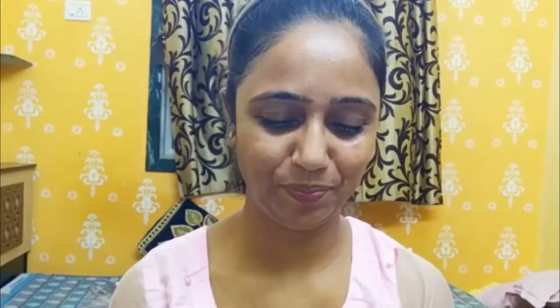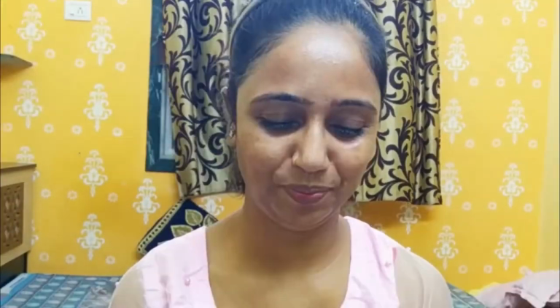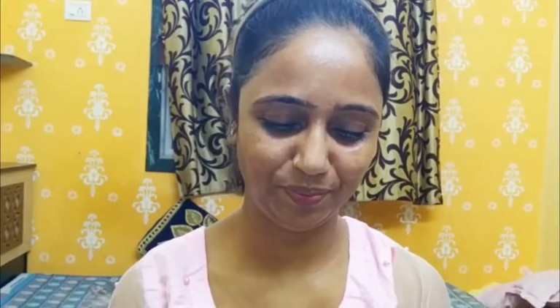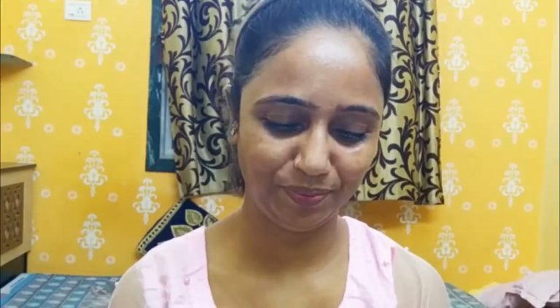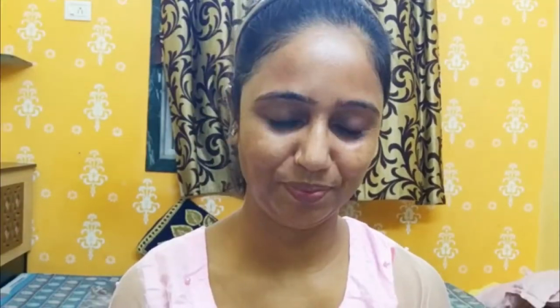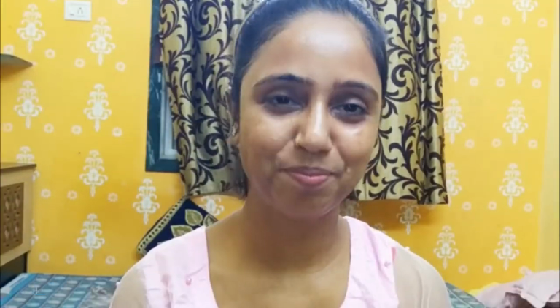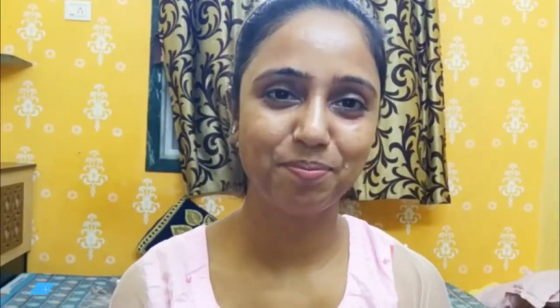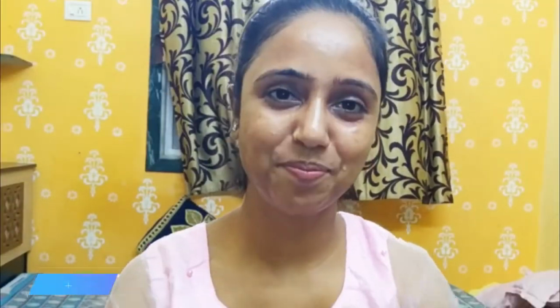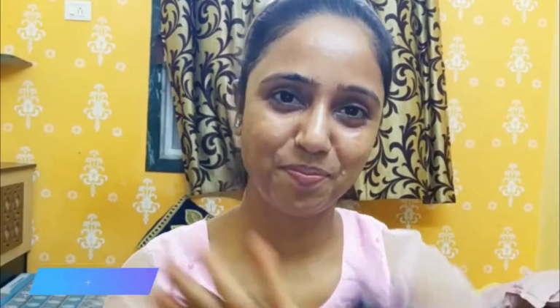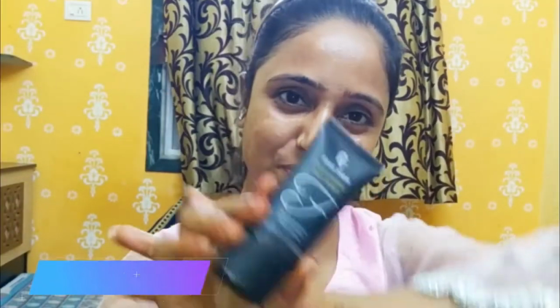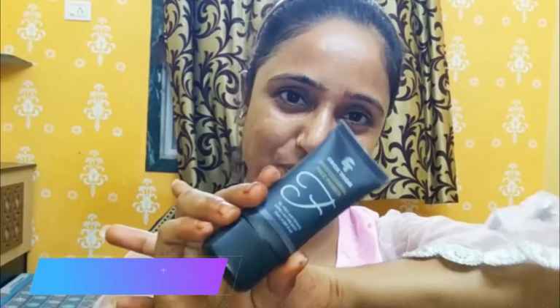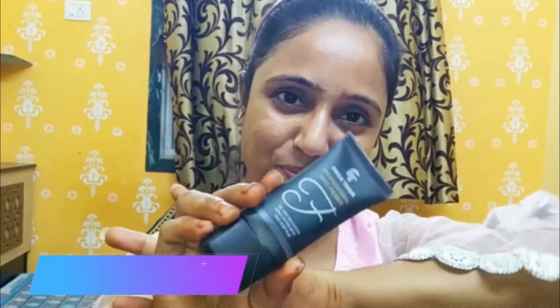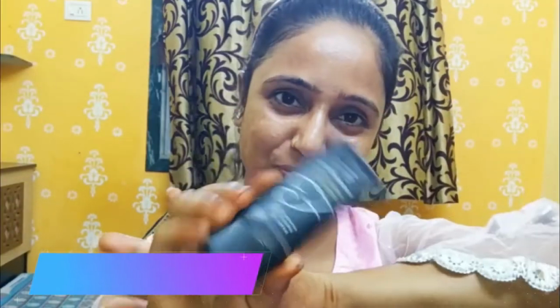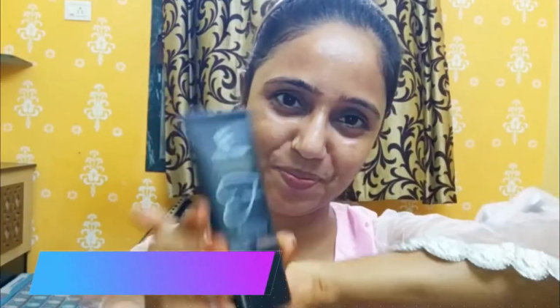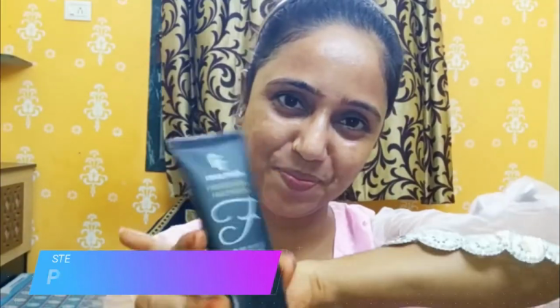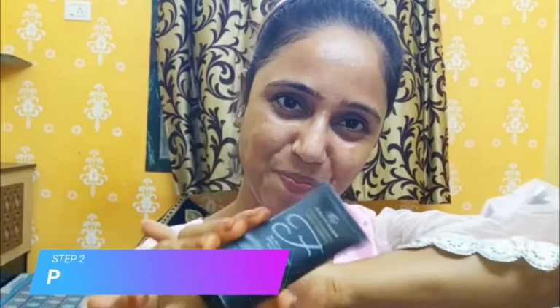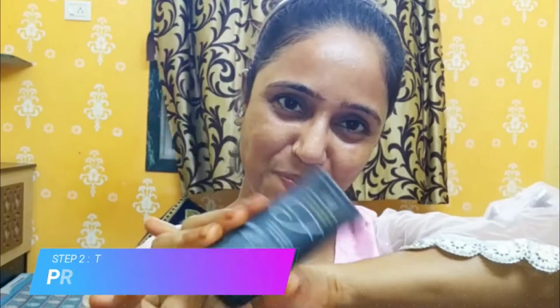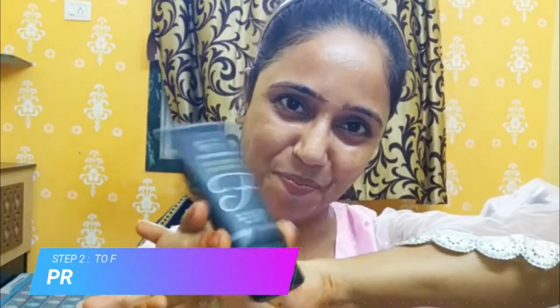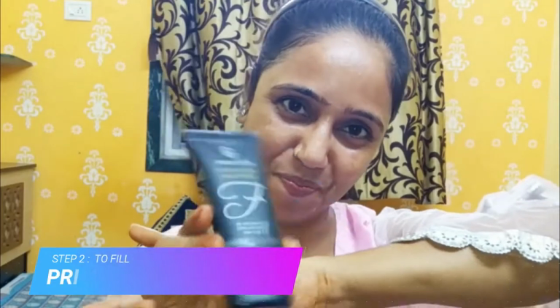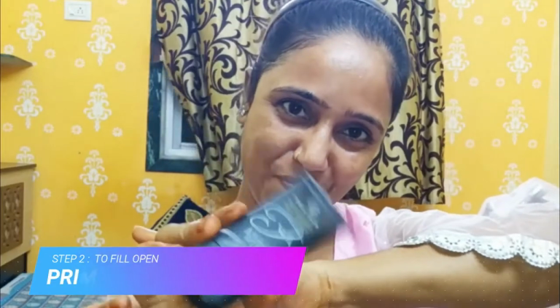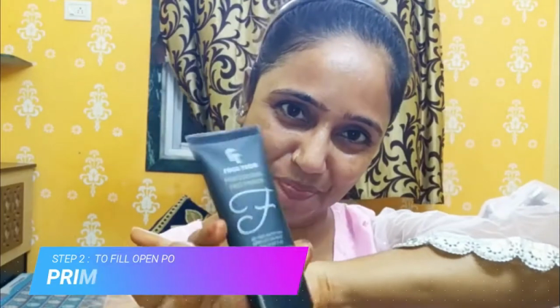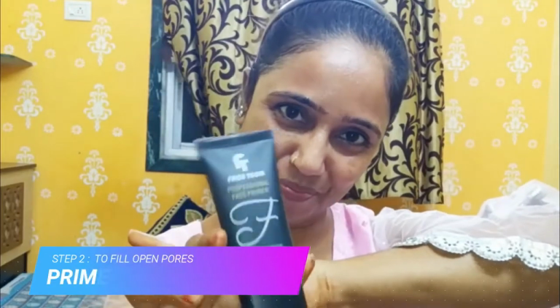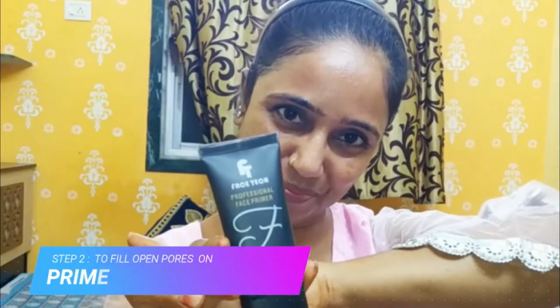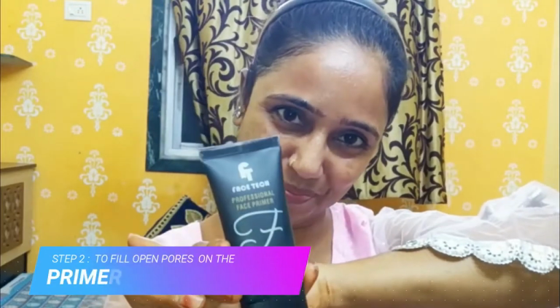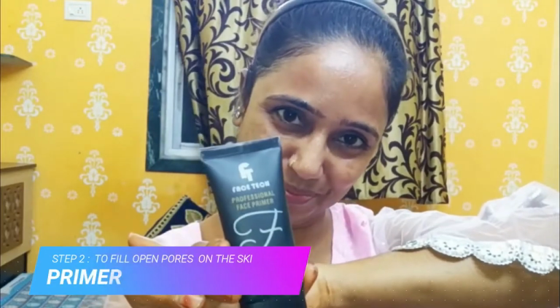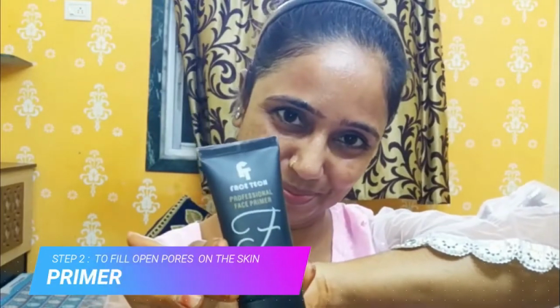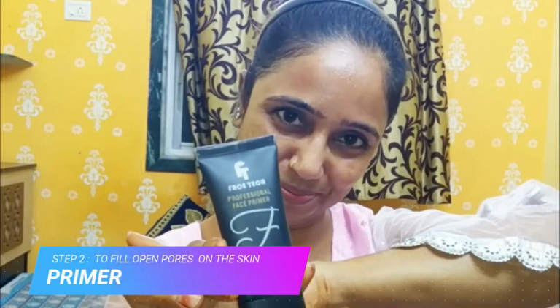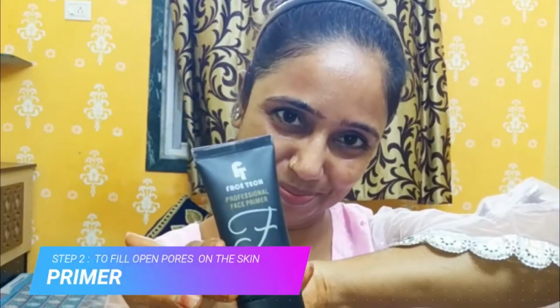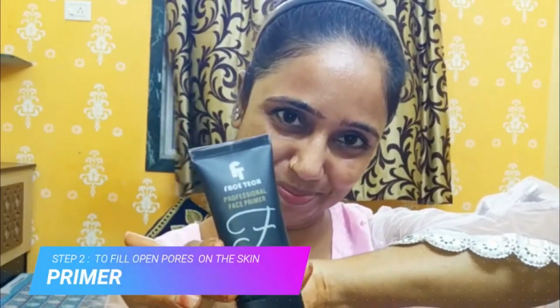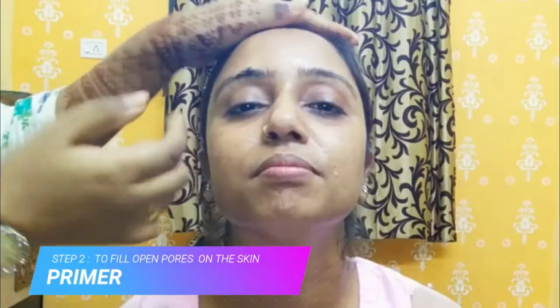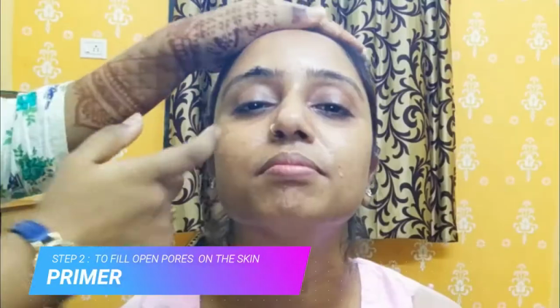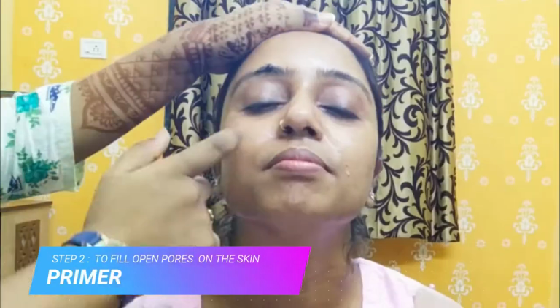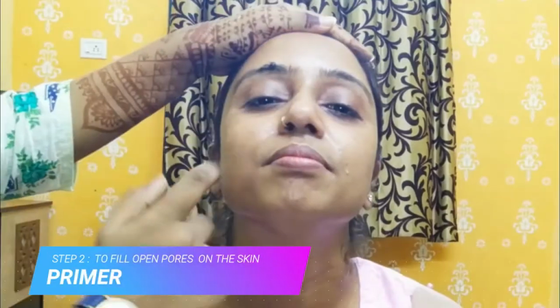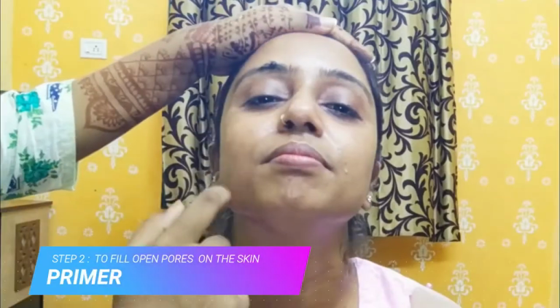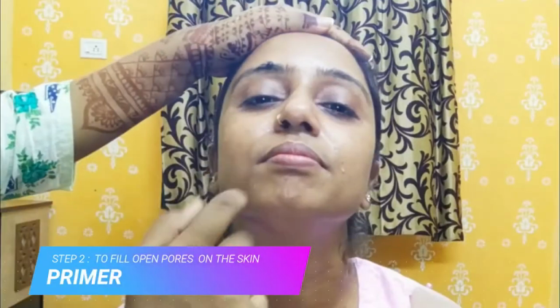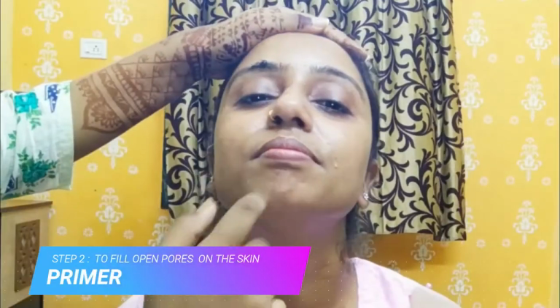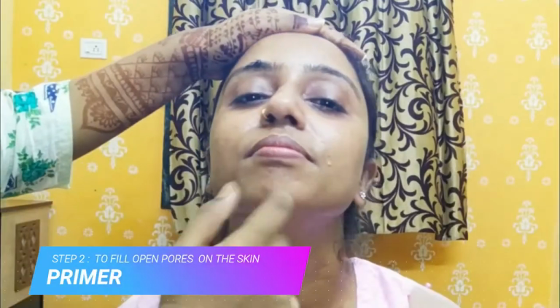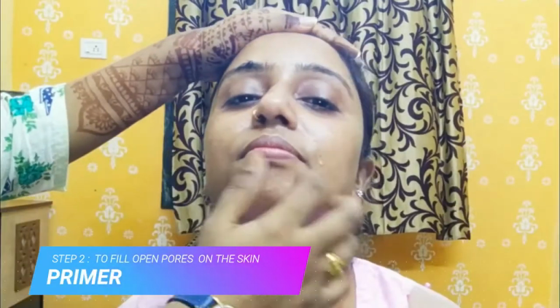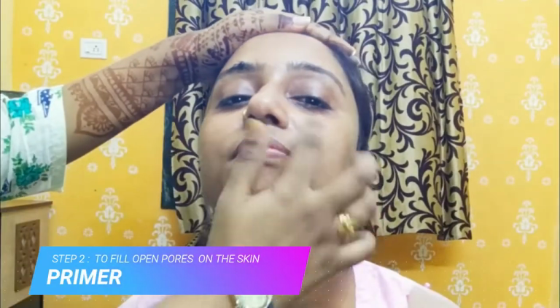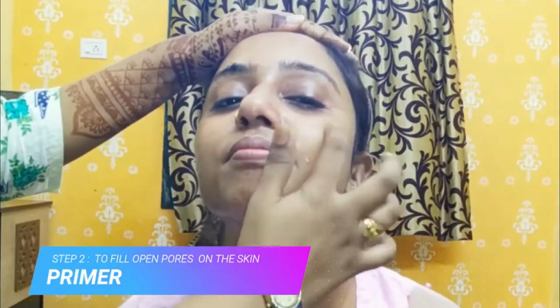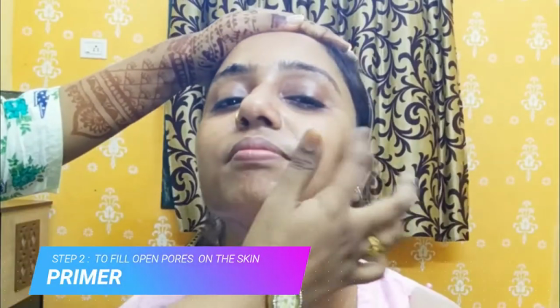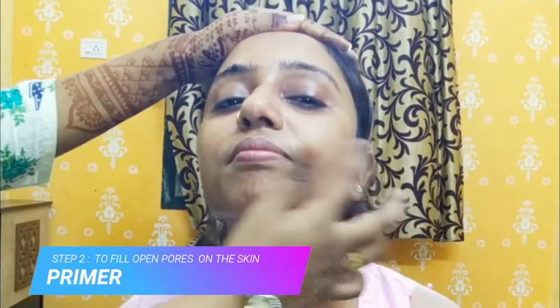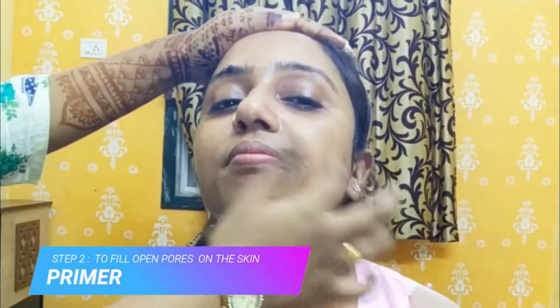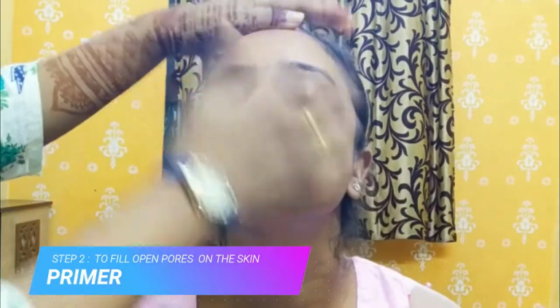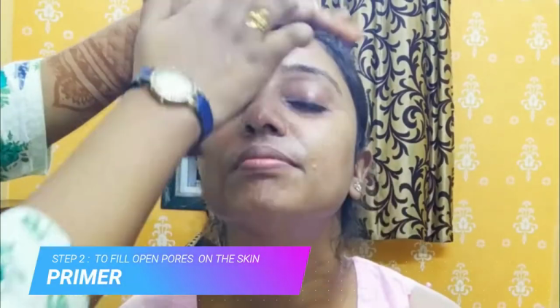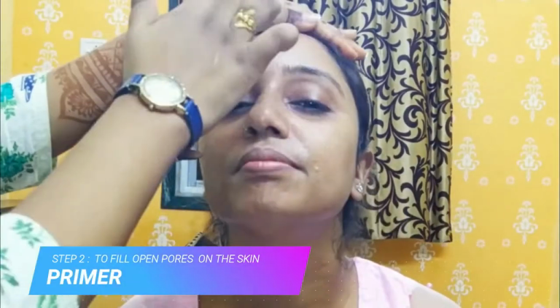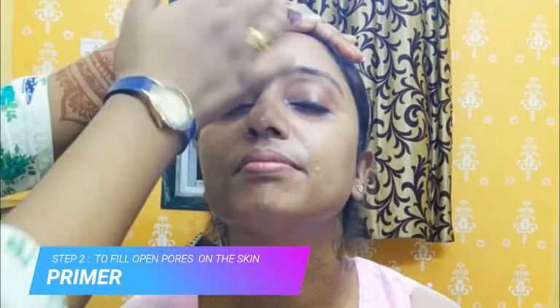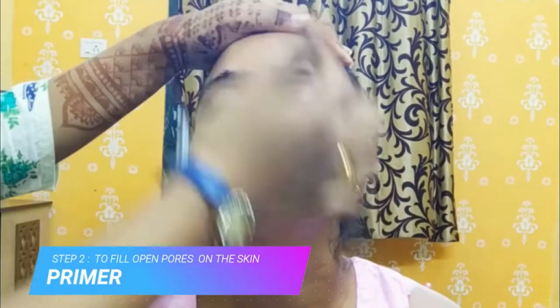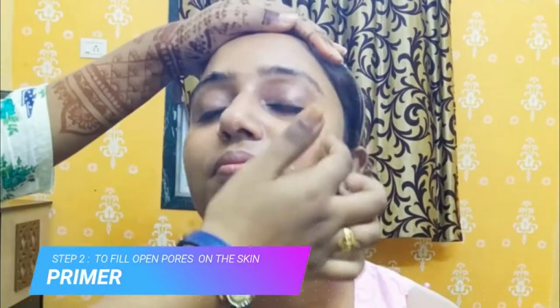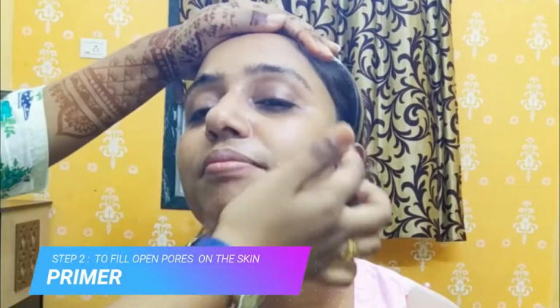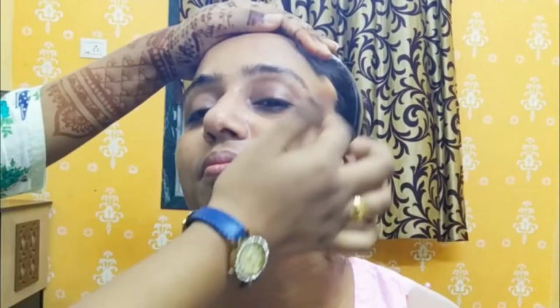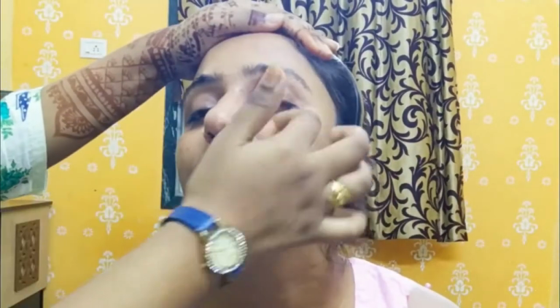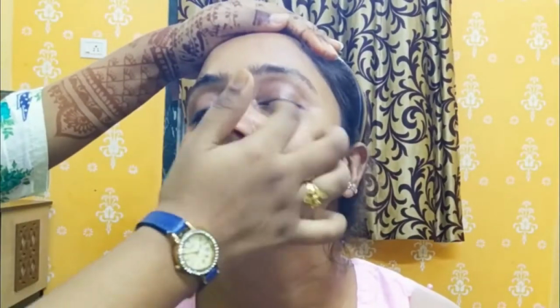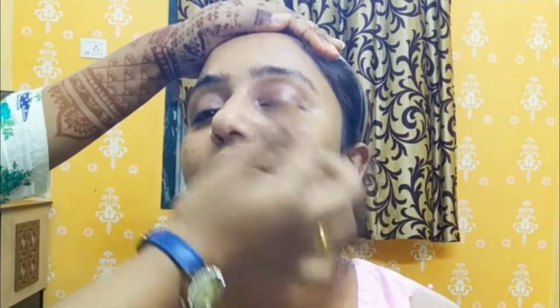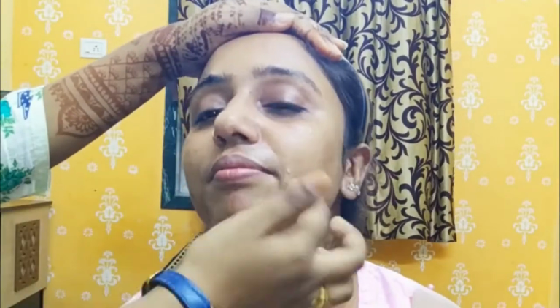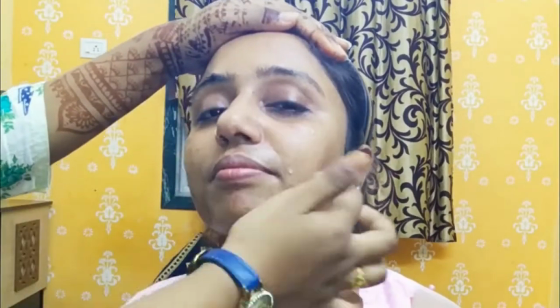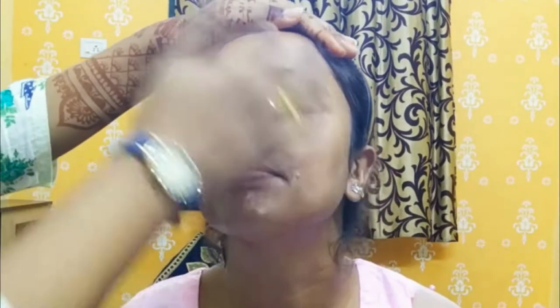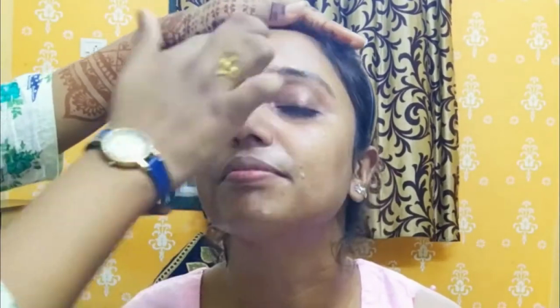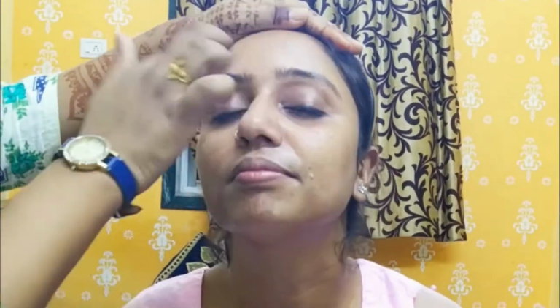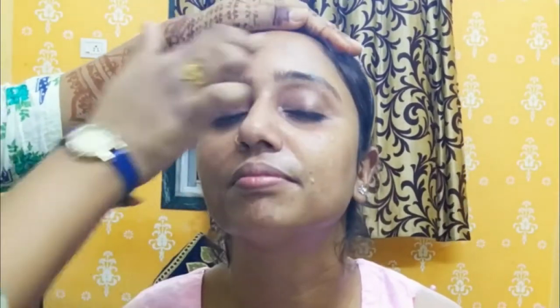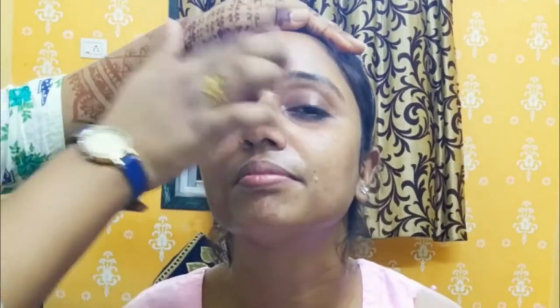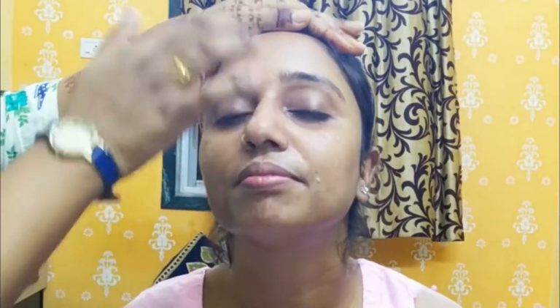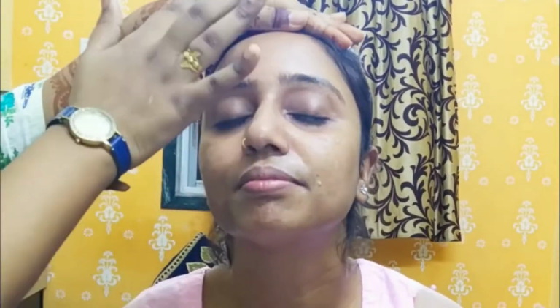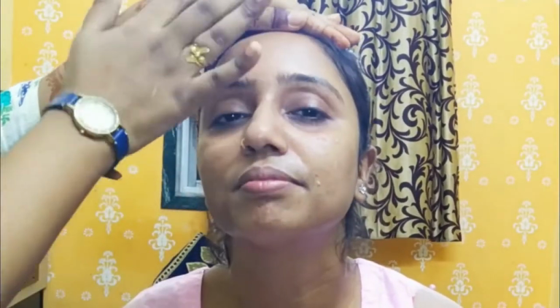Next I am using primer. Primer is used because it helps you to fill the pores and blur the blemishes.